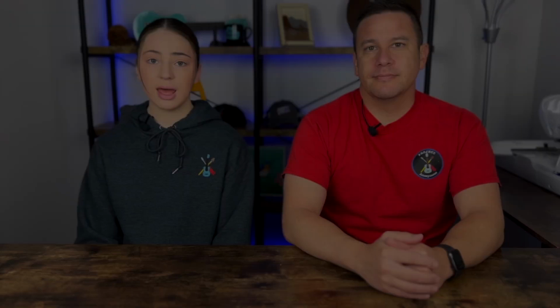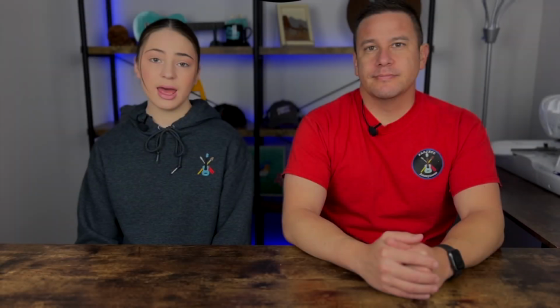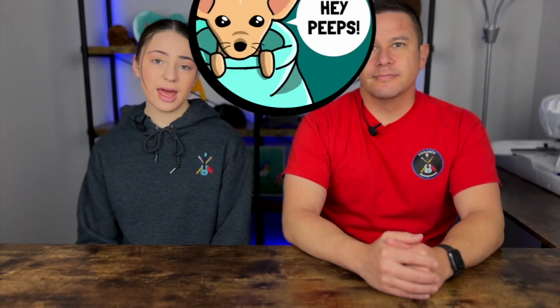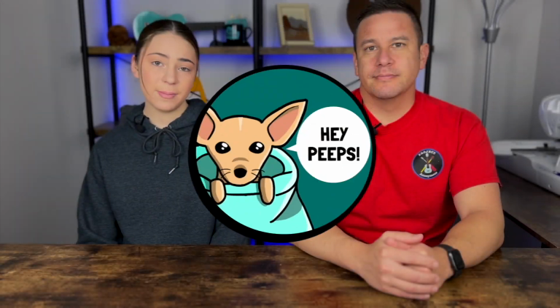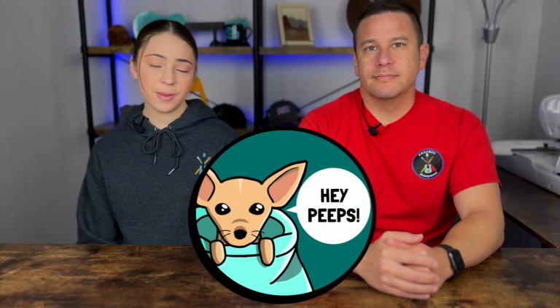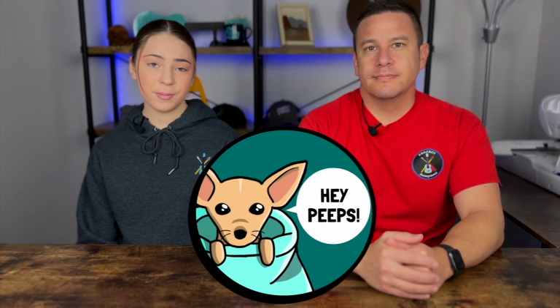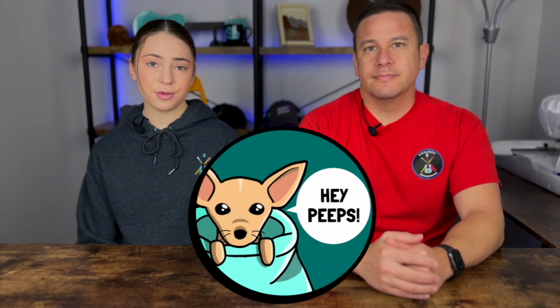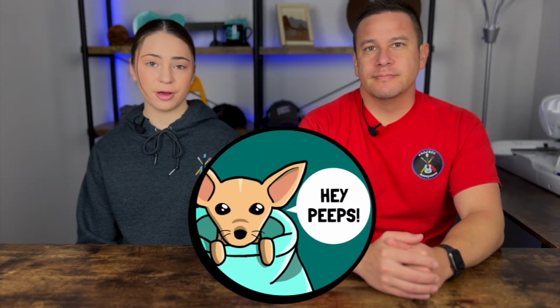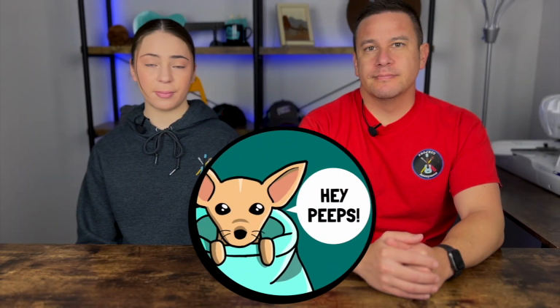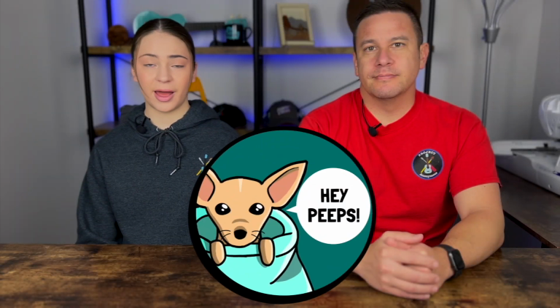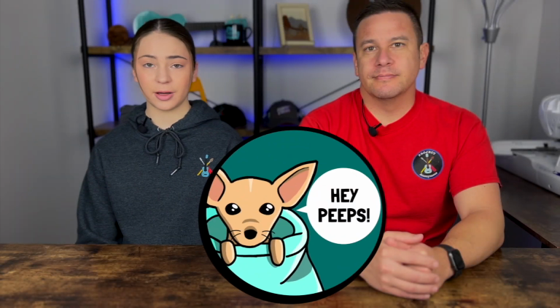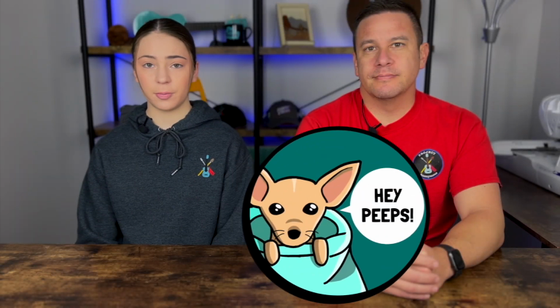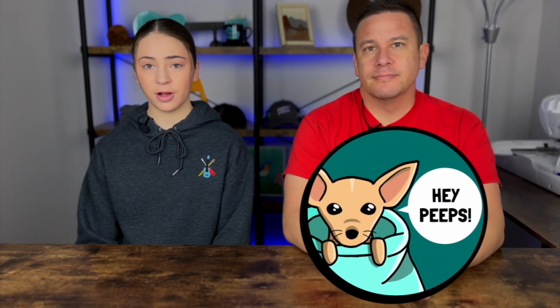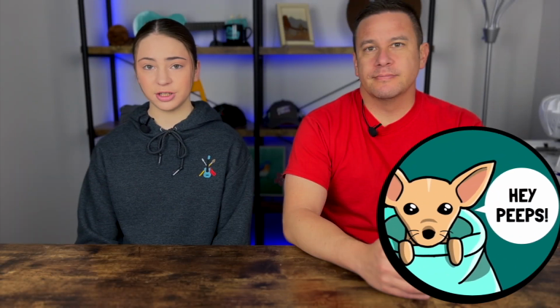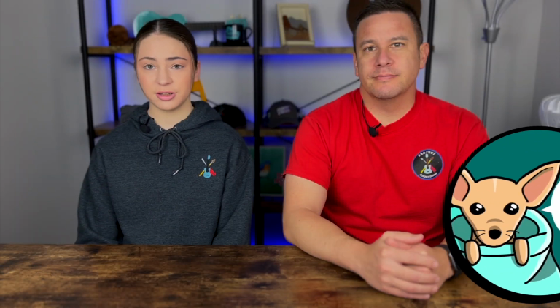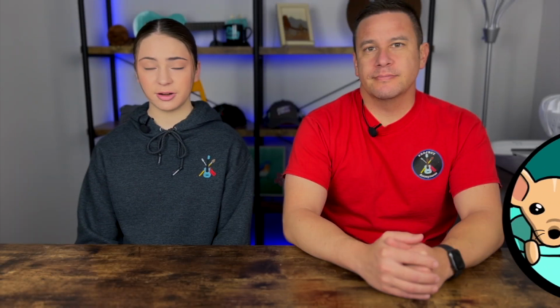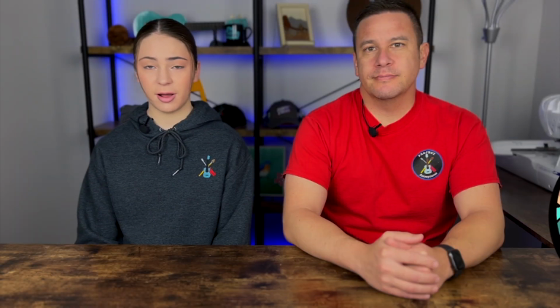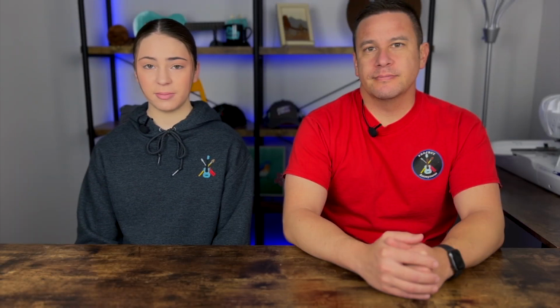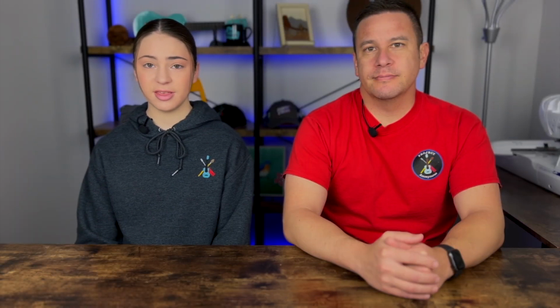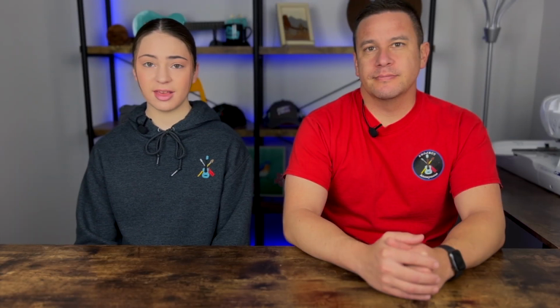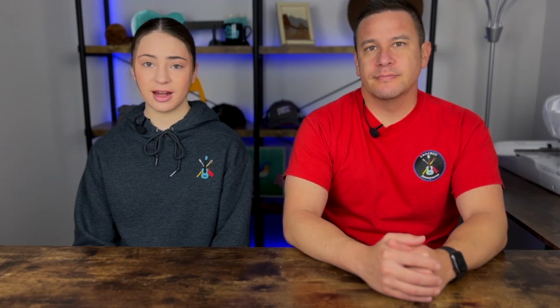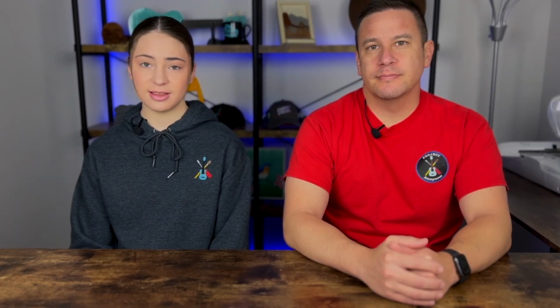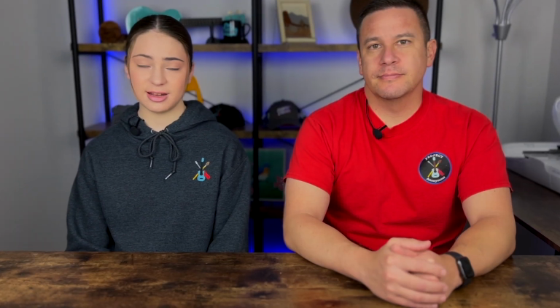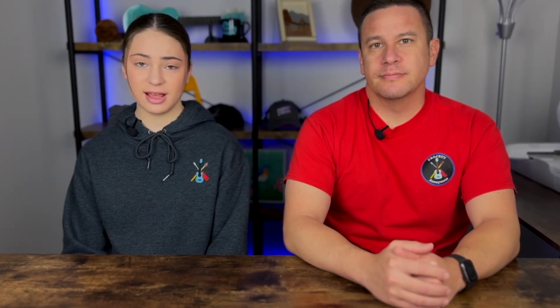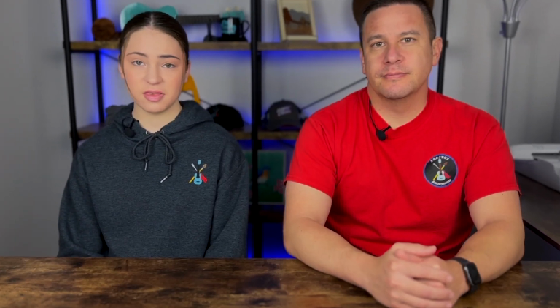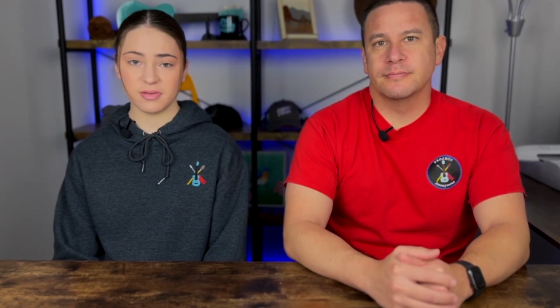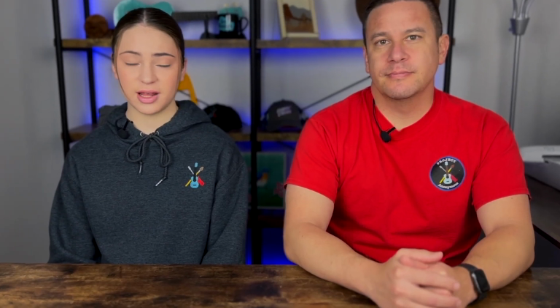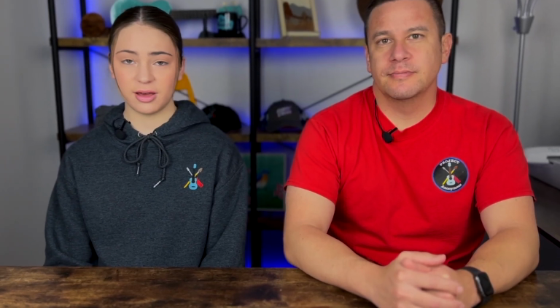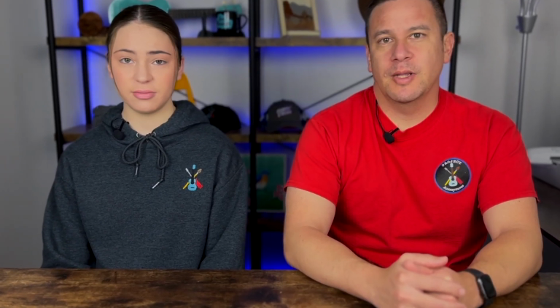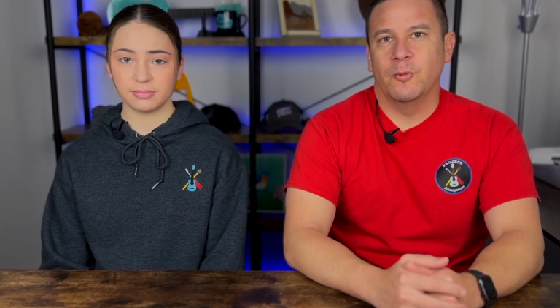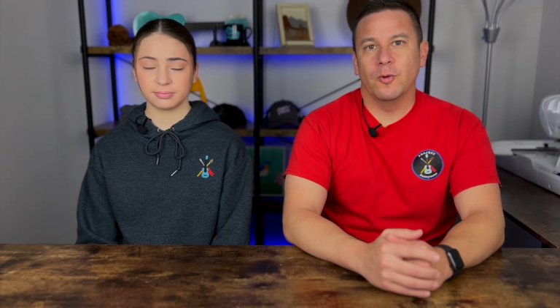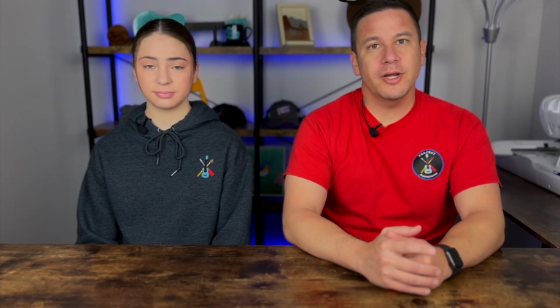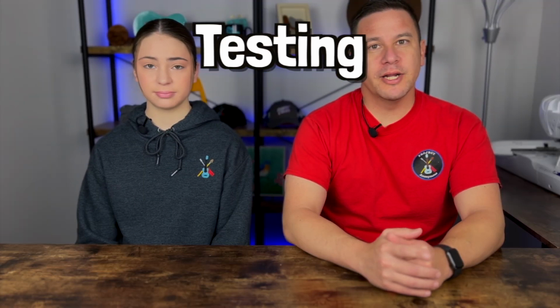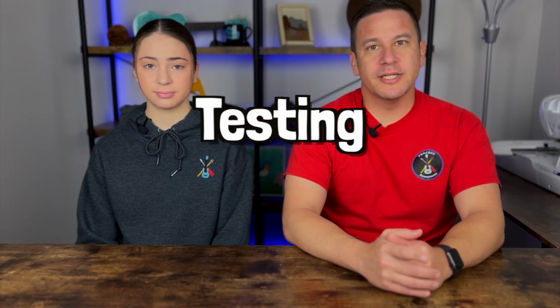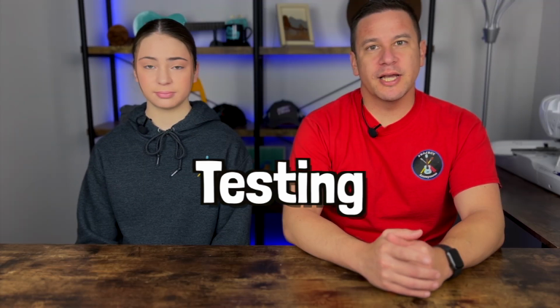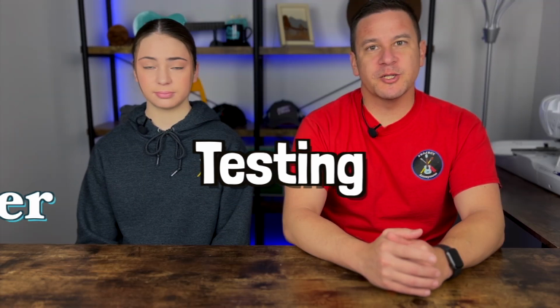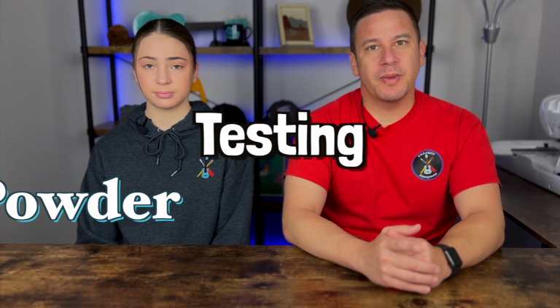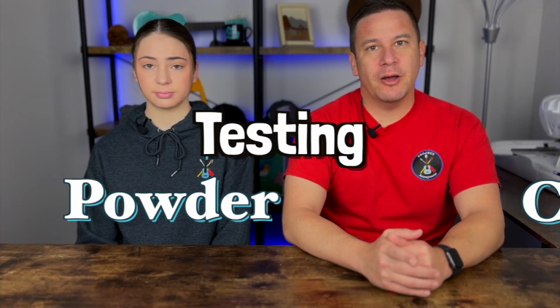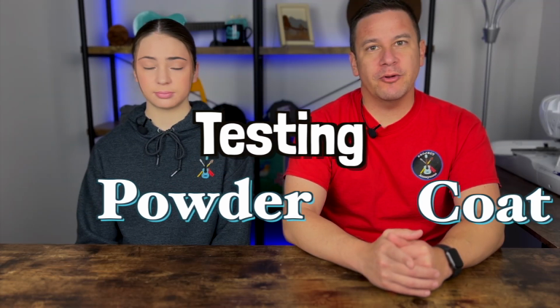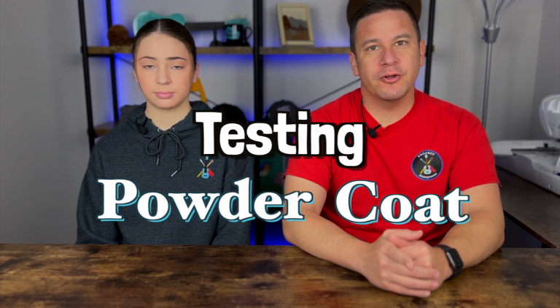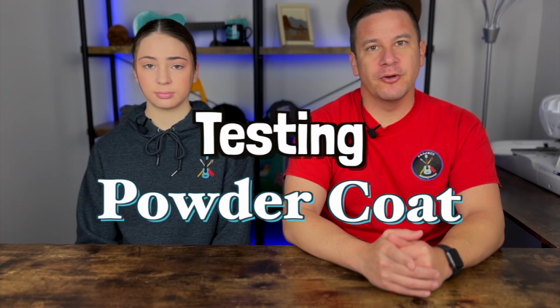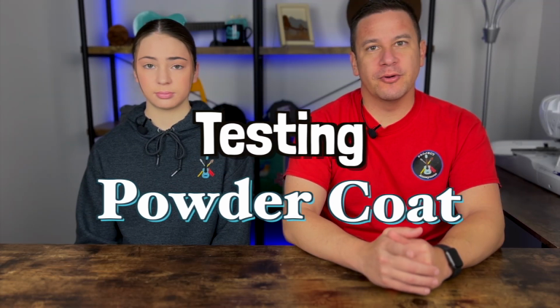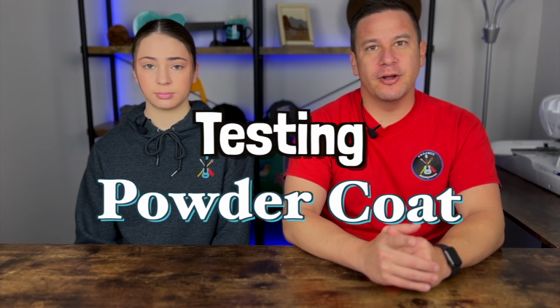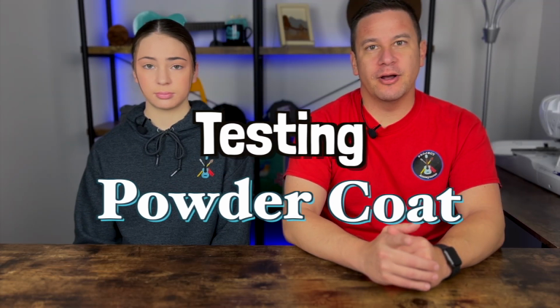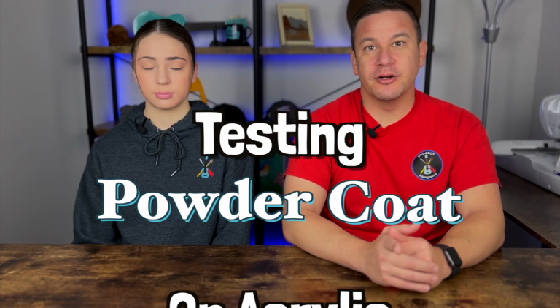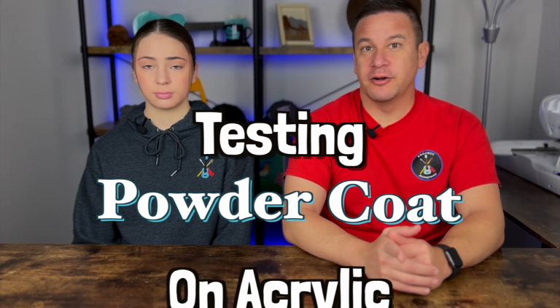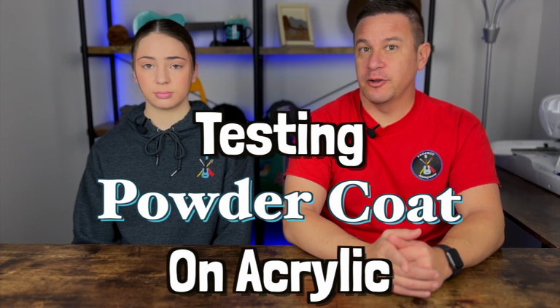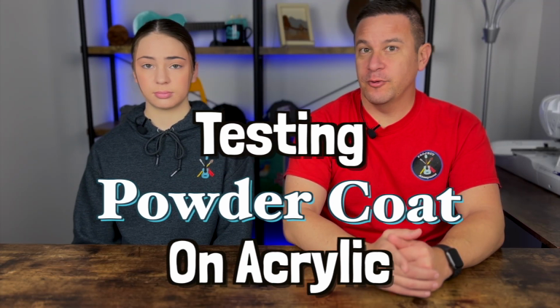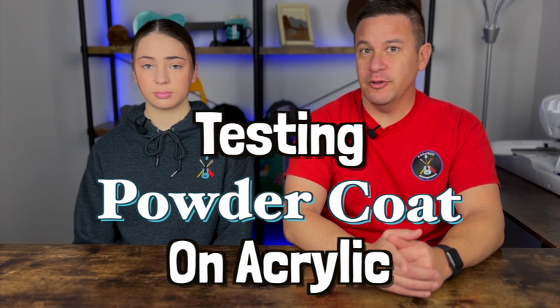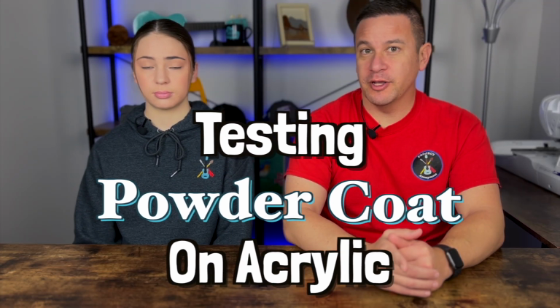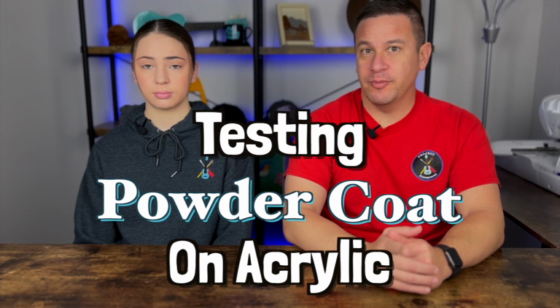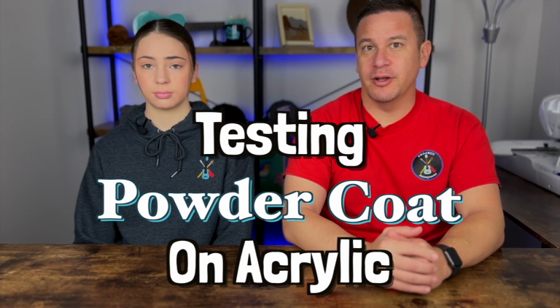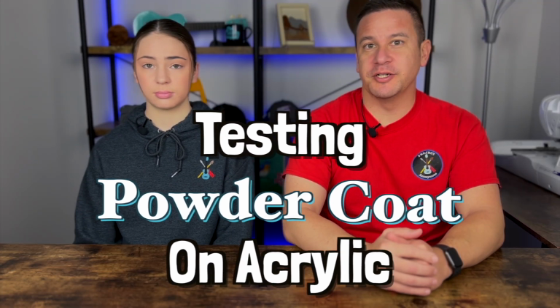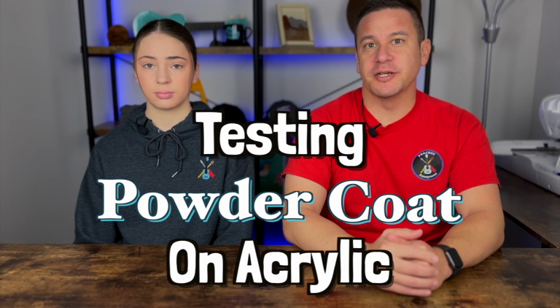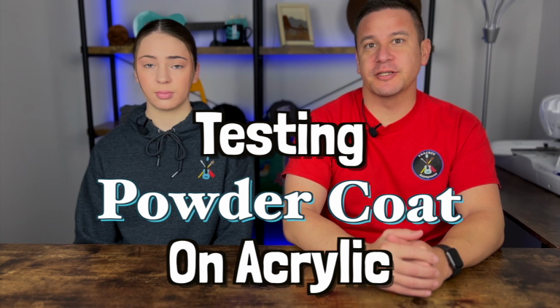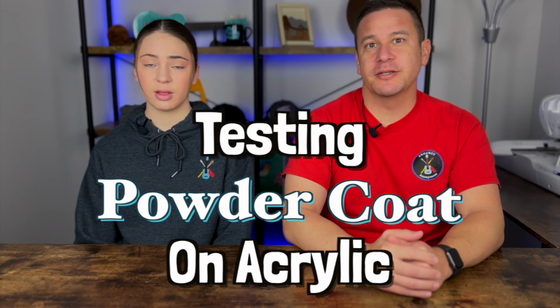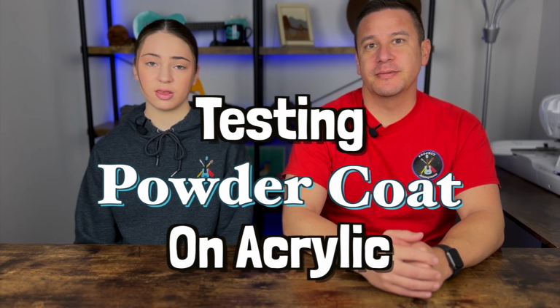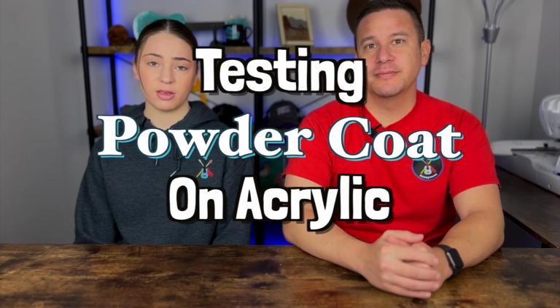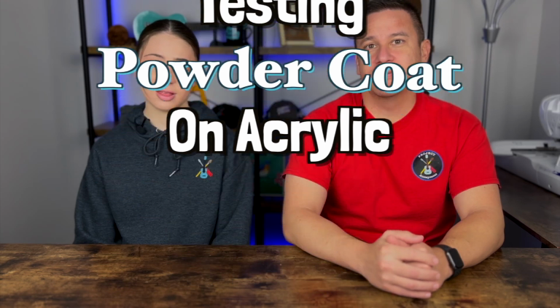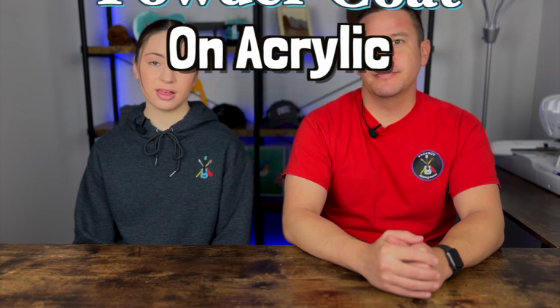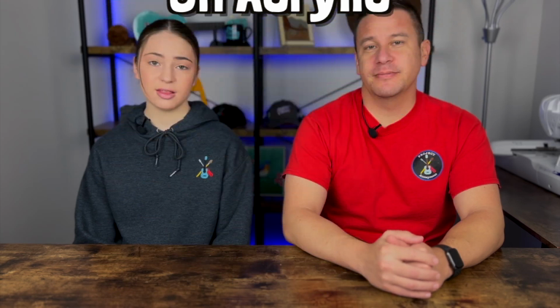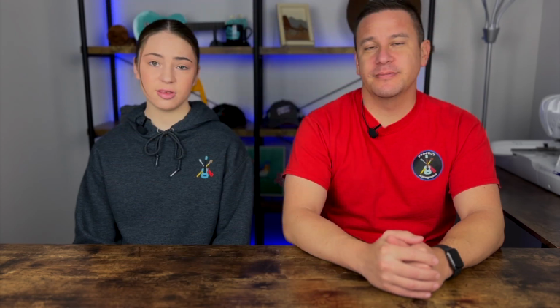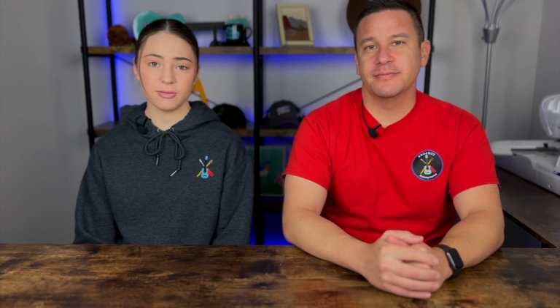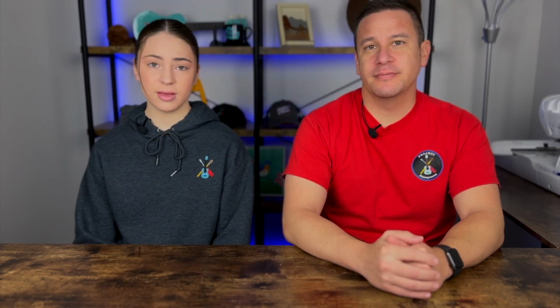Hey Peeps, welcome back to Project Anonymous. In today's video, we're going to test powder coat on an acrylic project. So let's get to it.